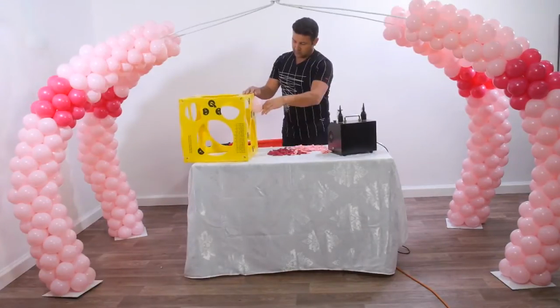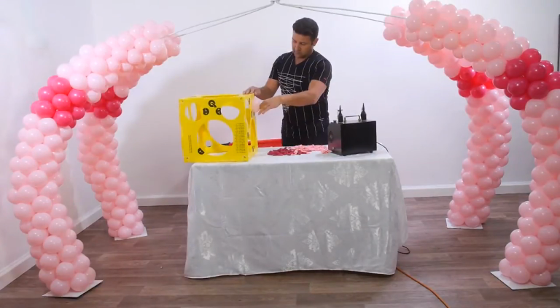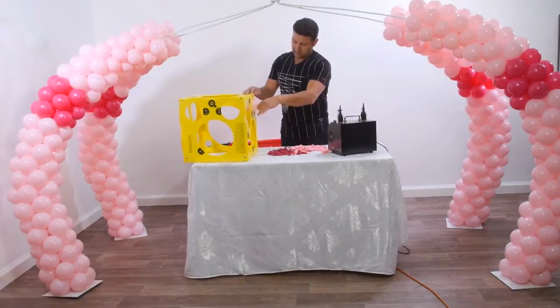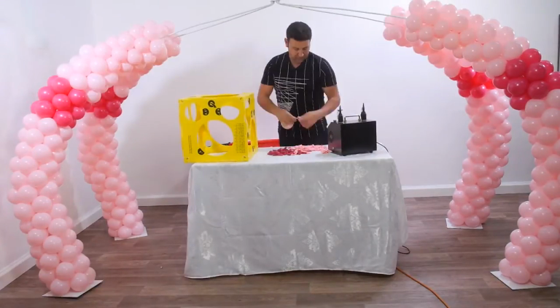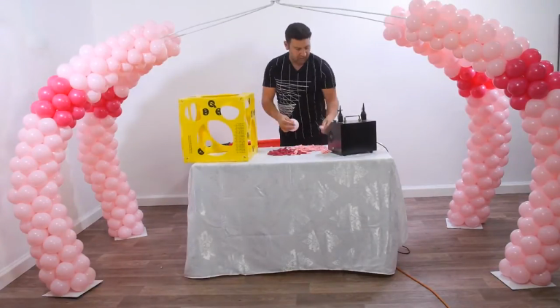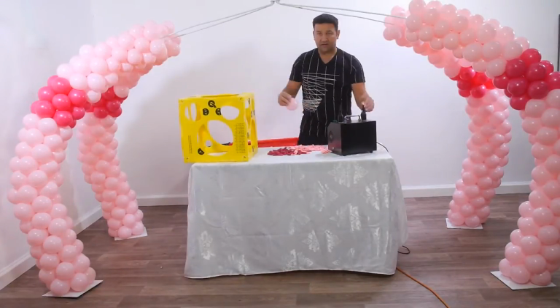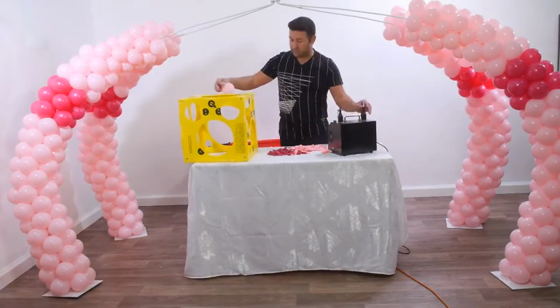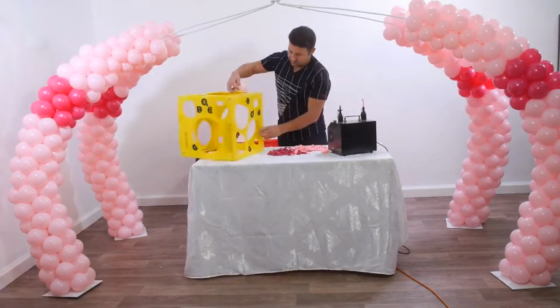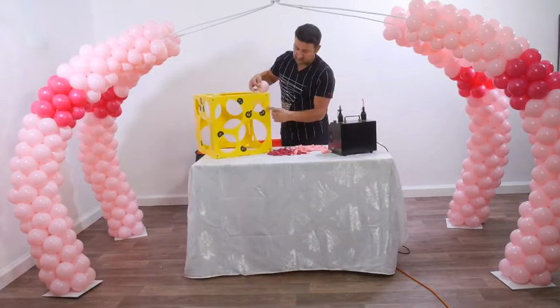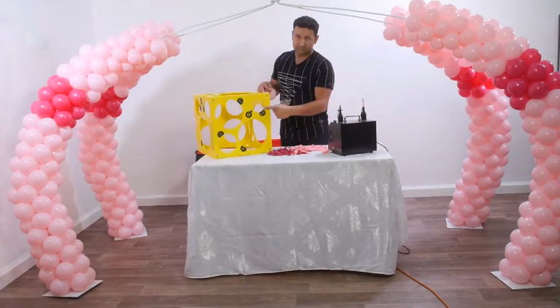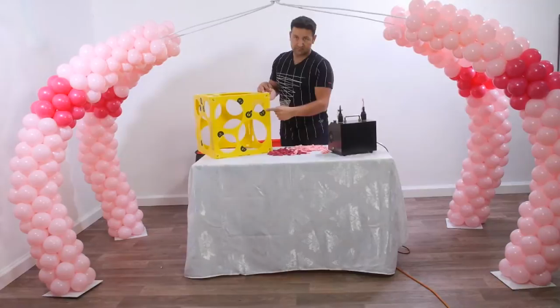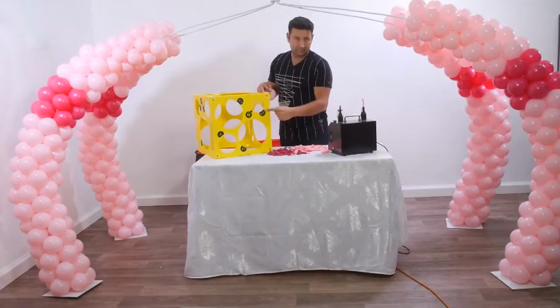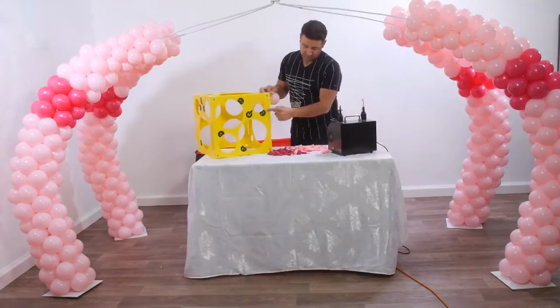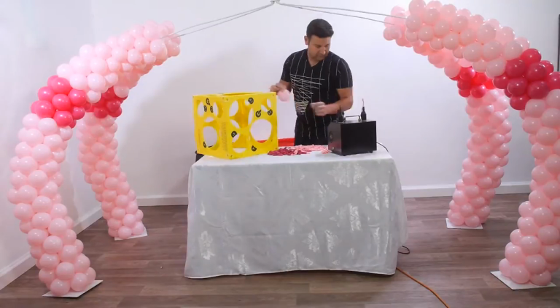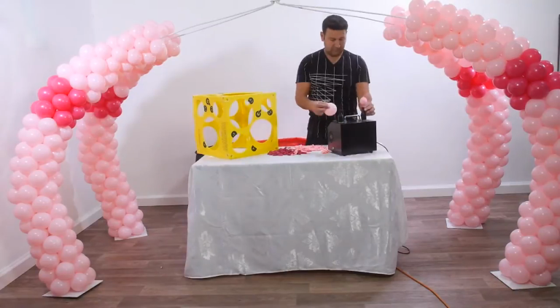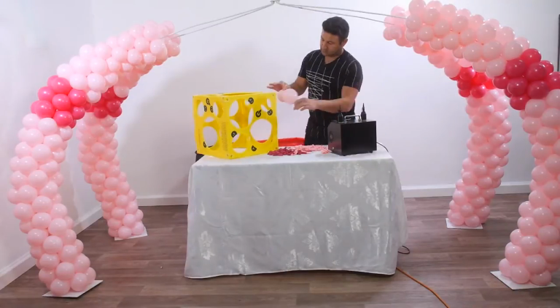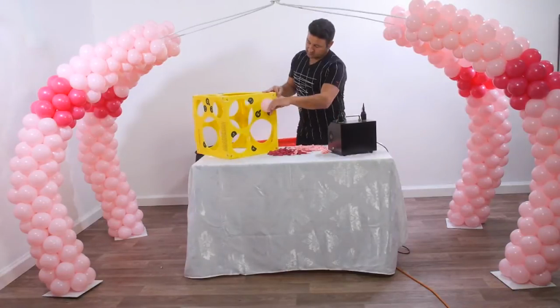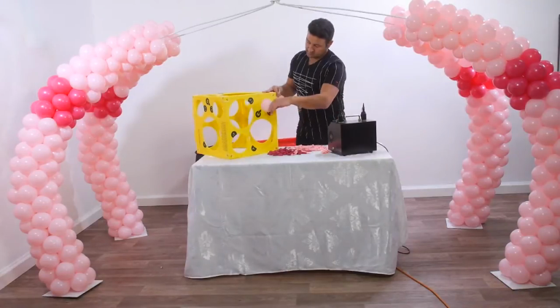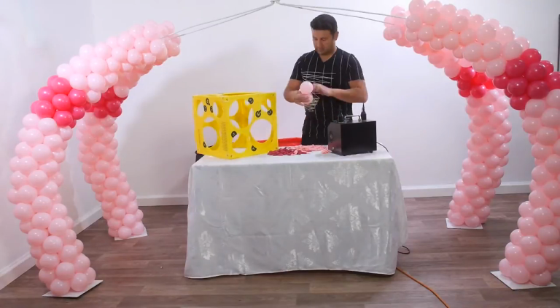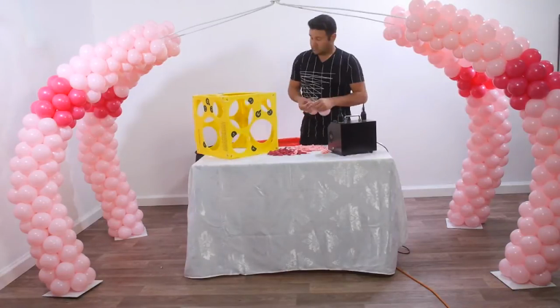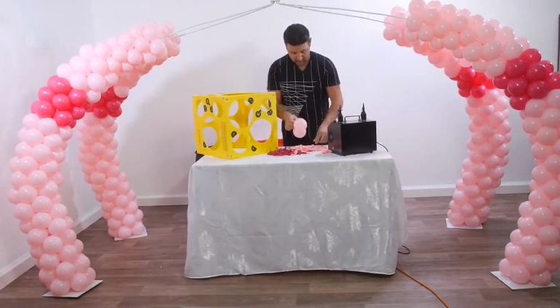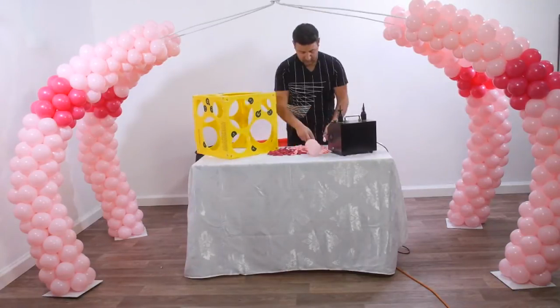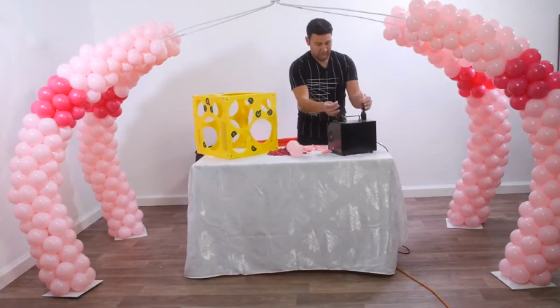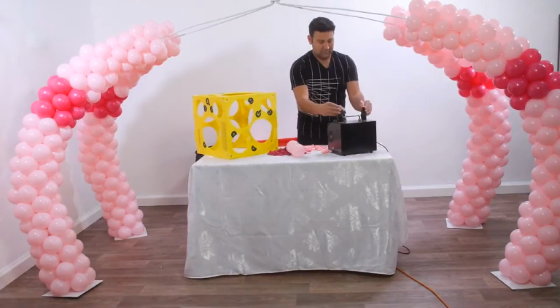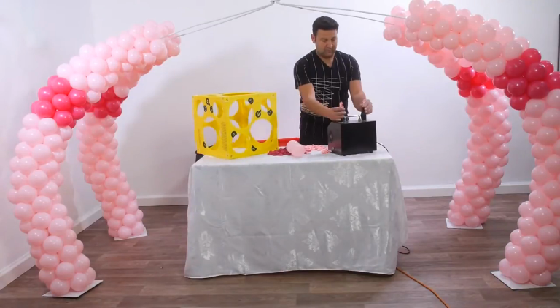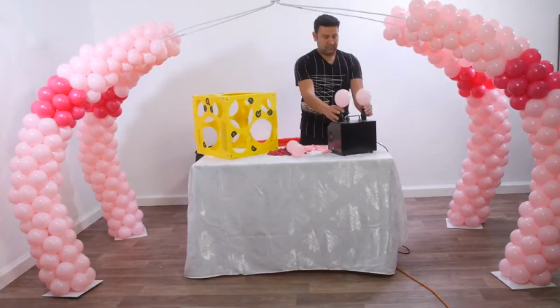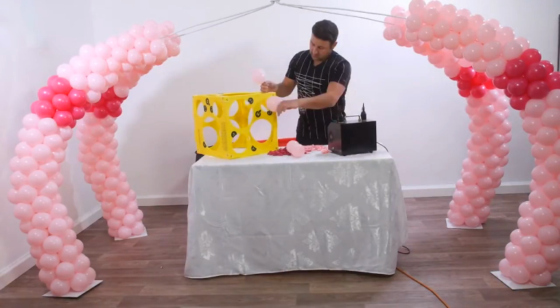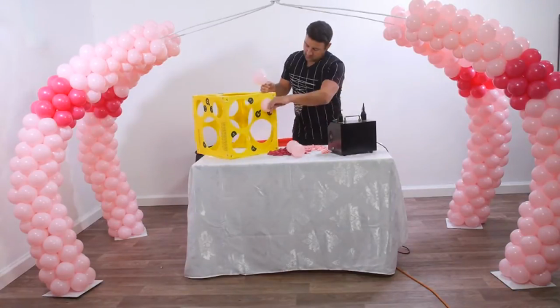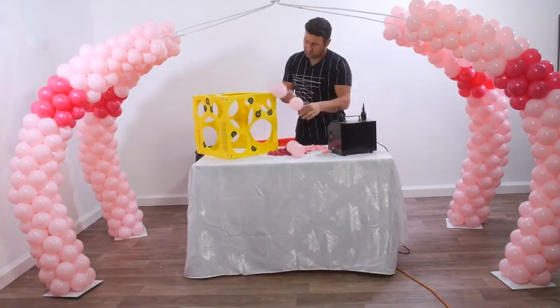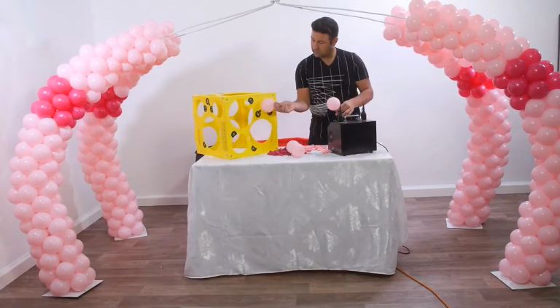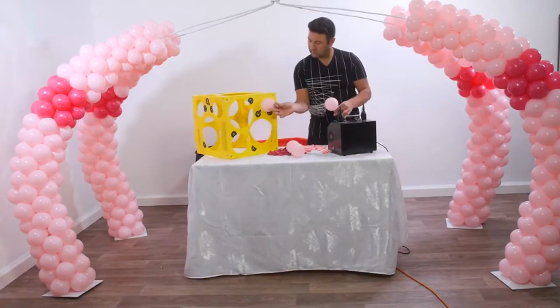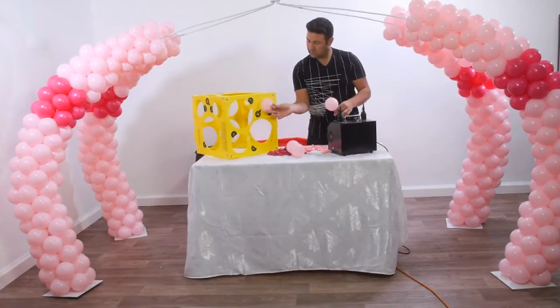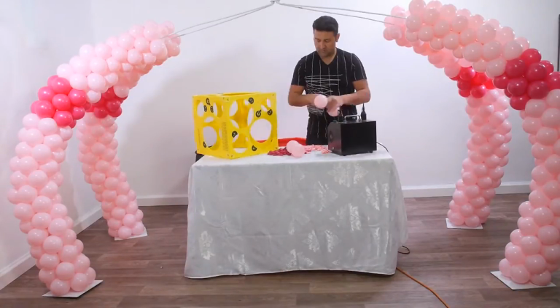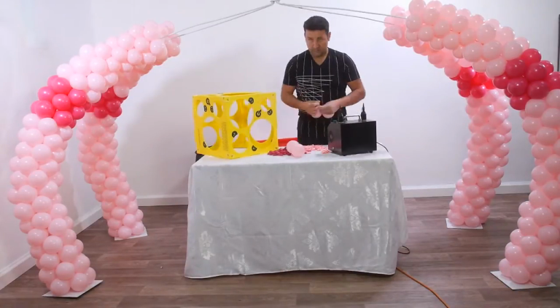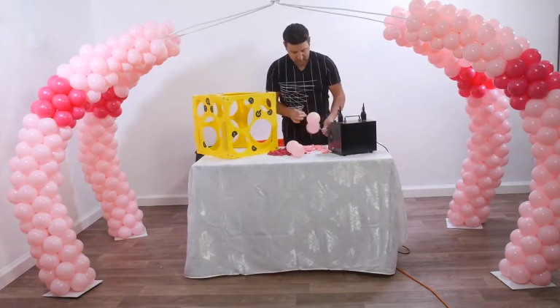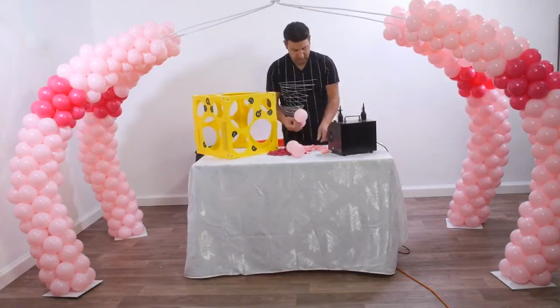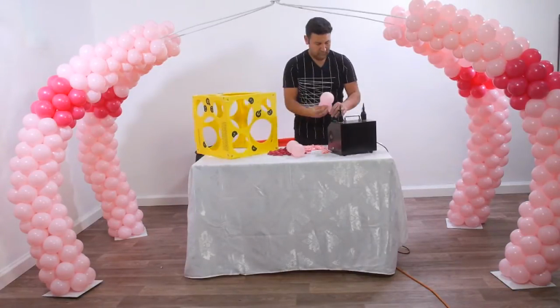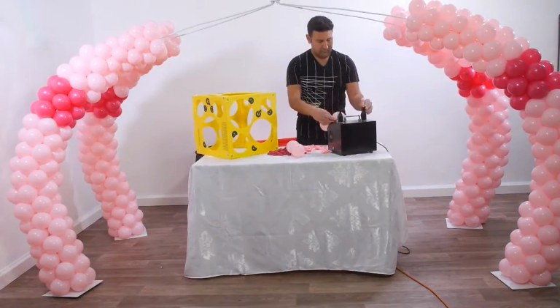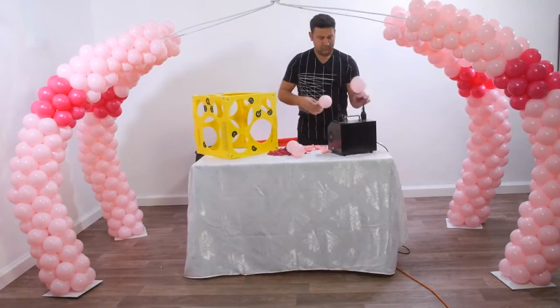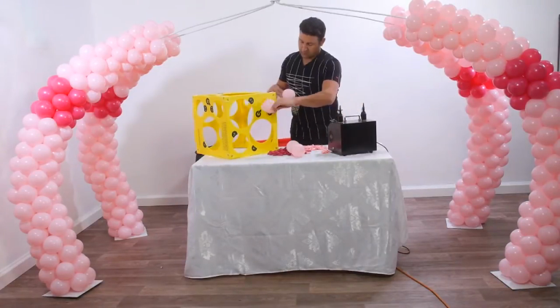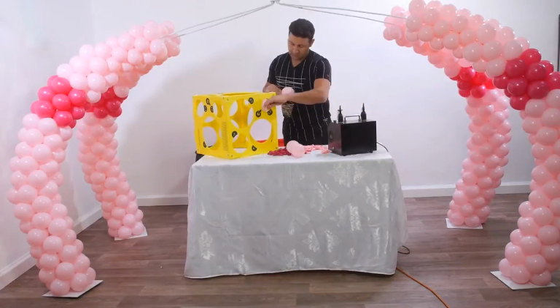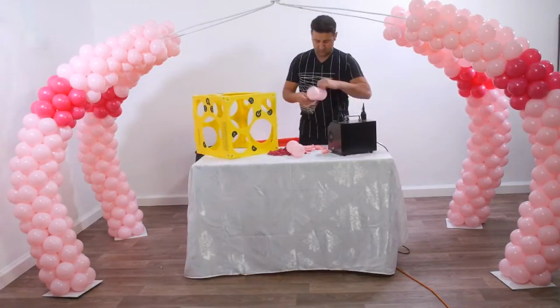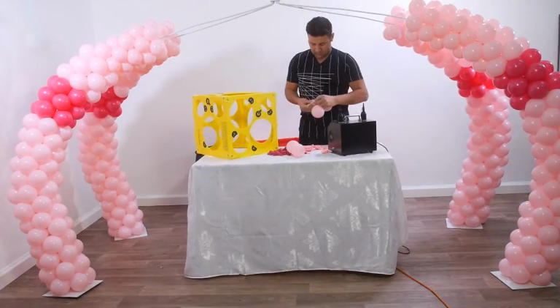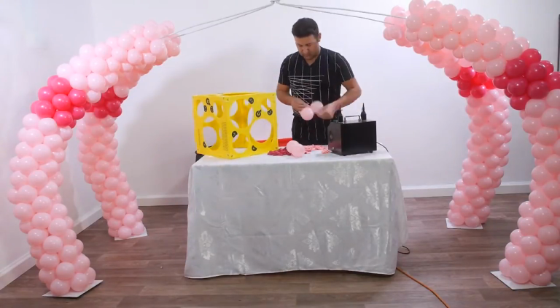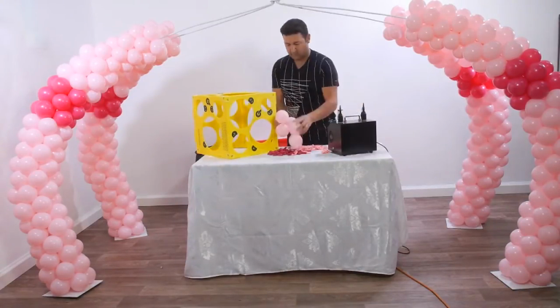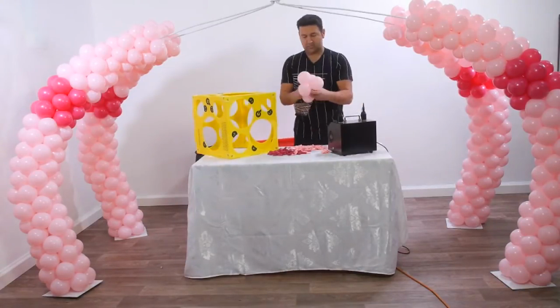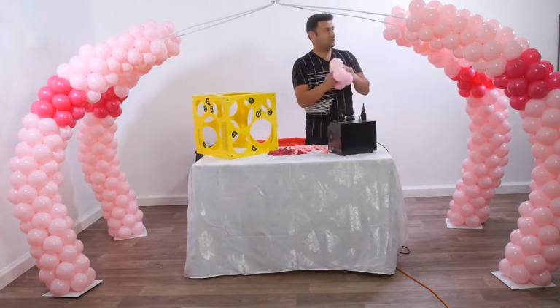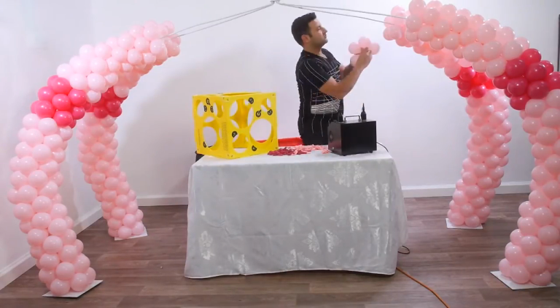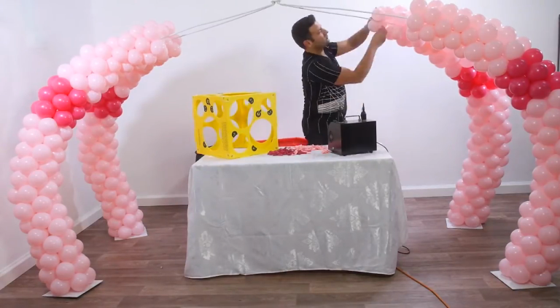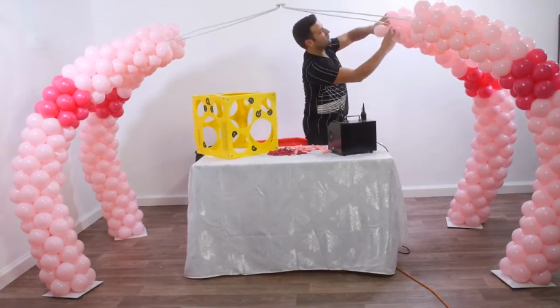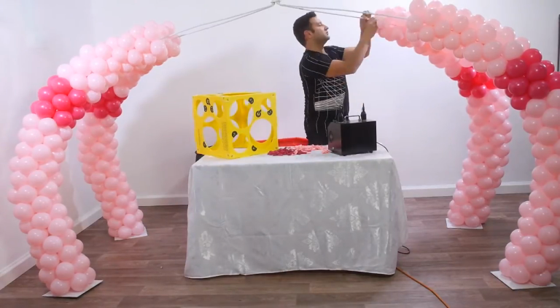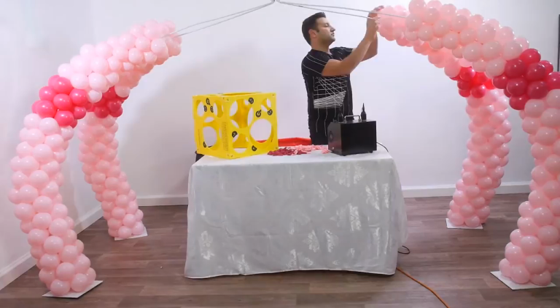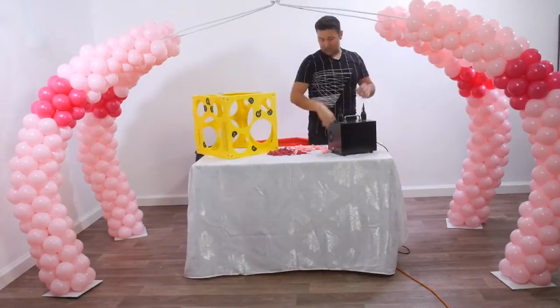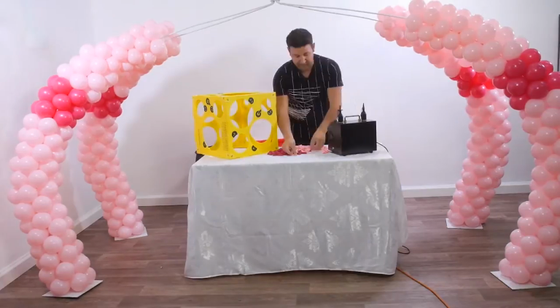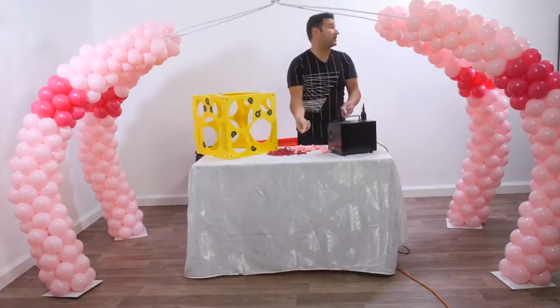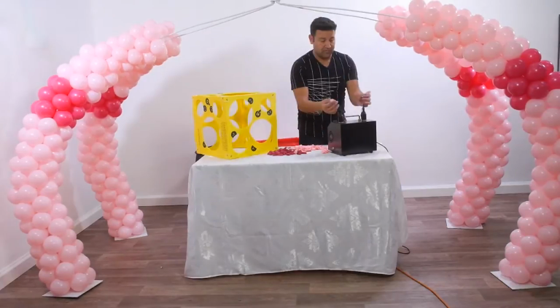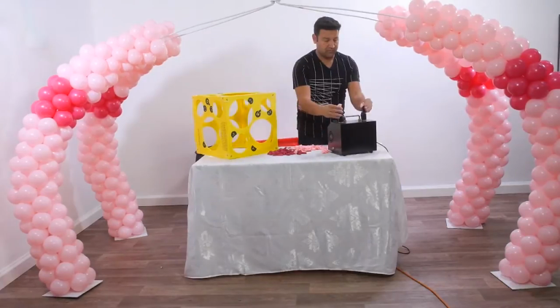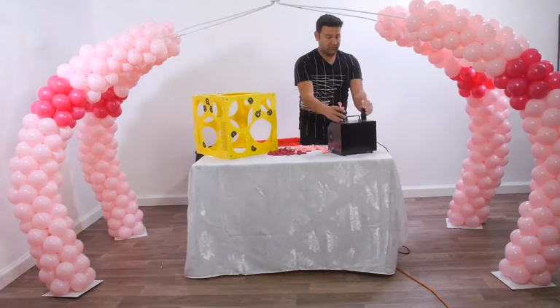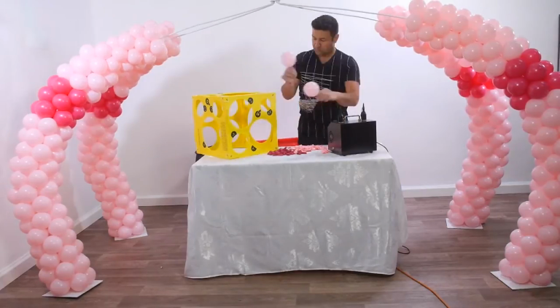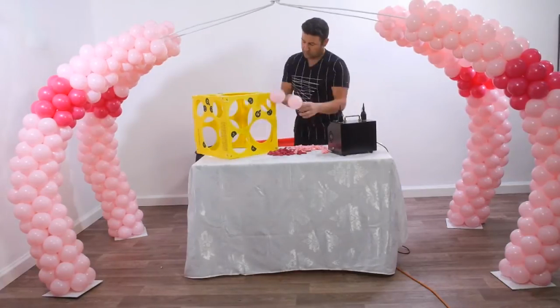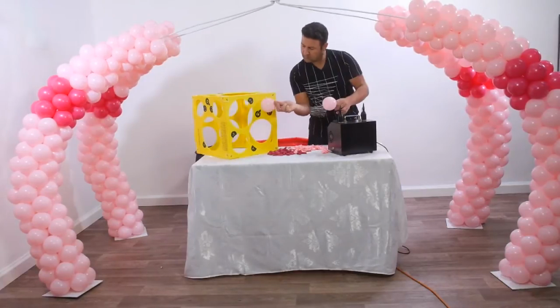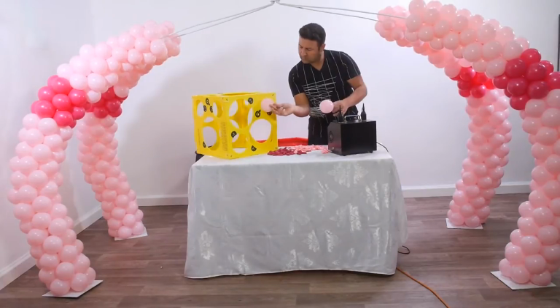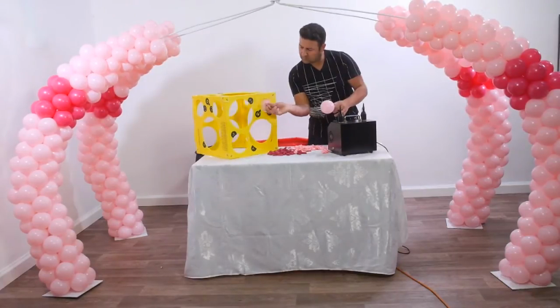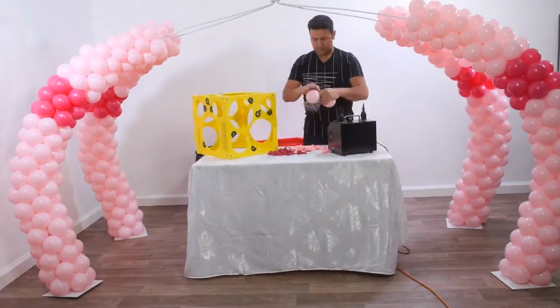Now we inflate 20 clusters of 5 inches pink inflated to 3 and a half inches, 5 rows in each side.